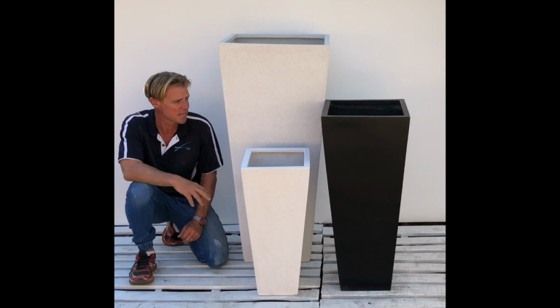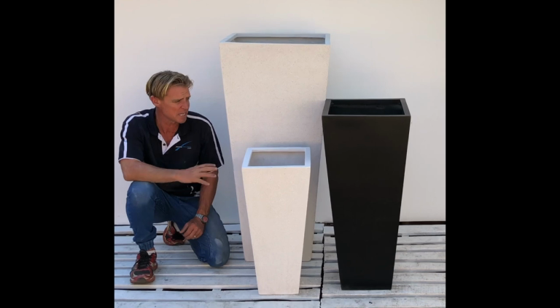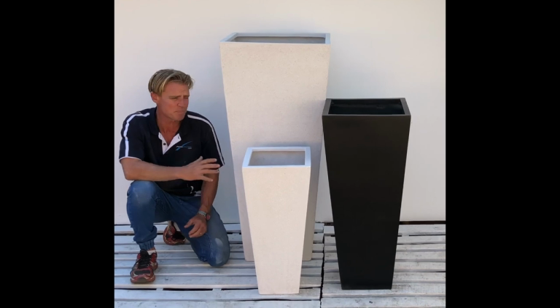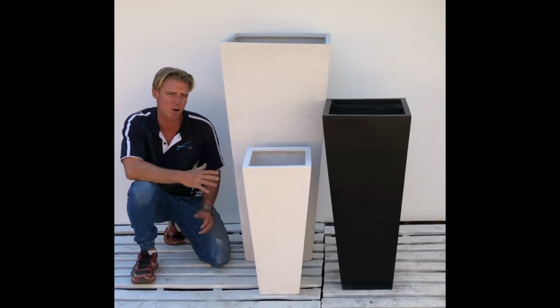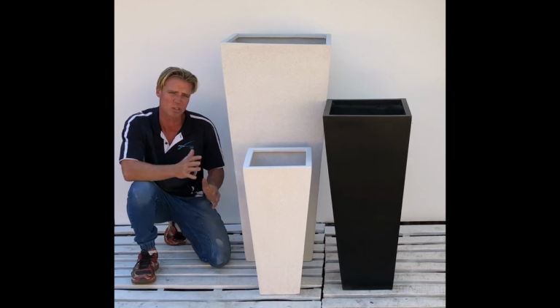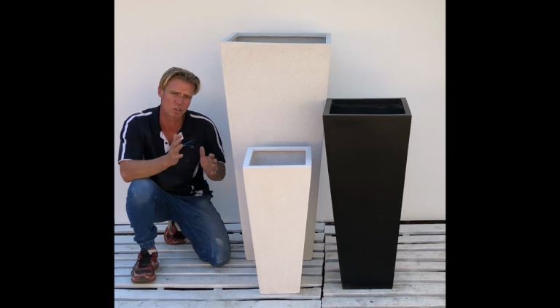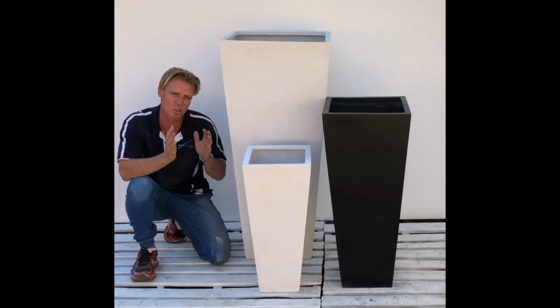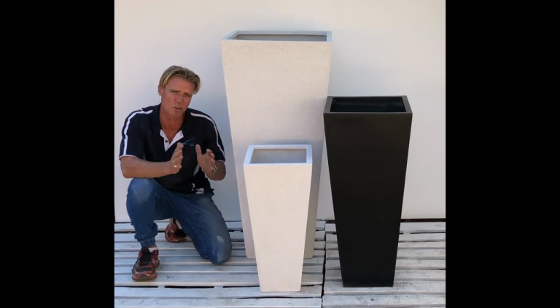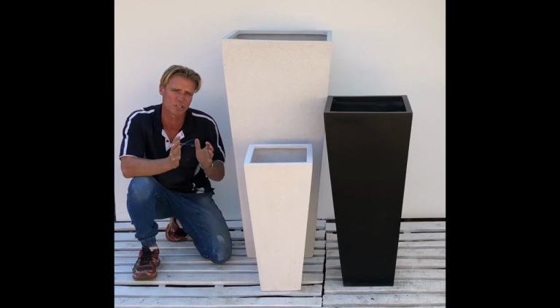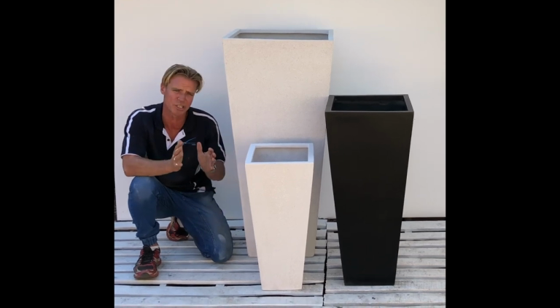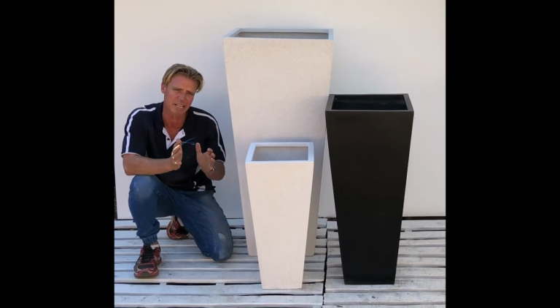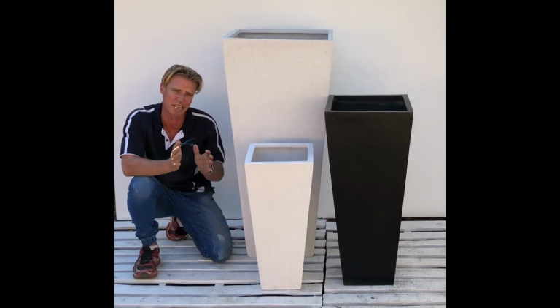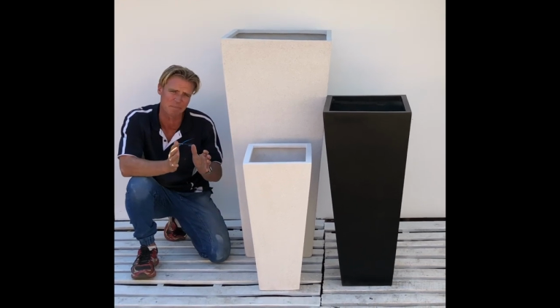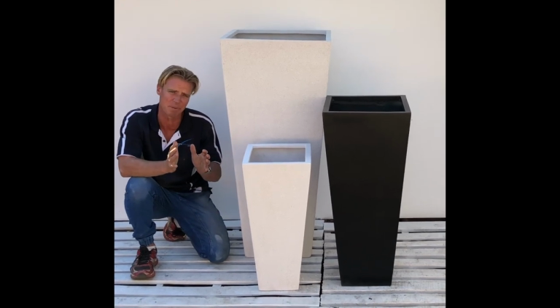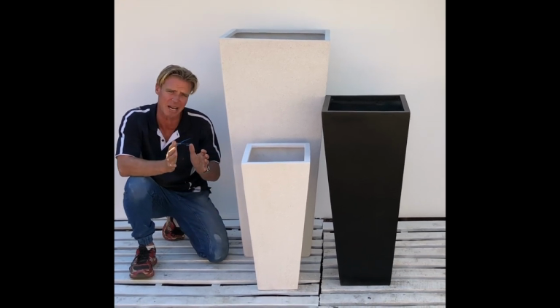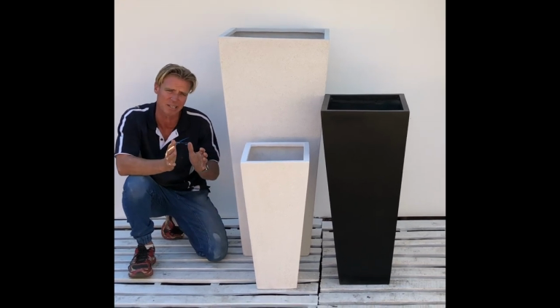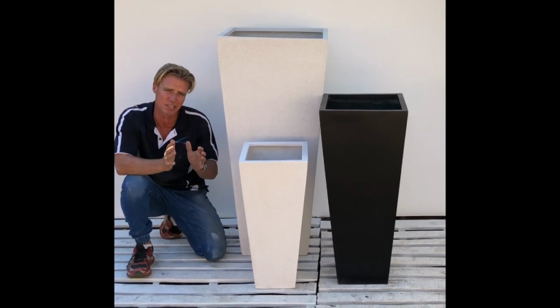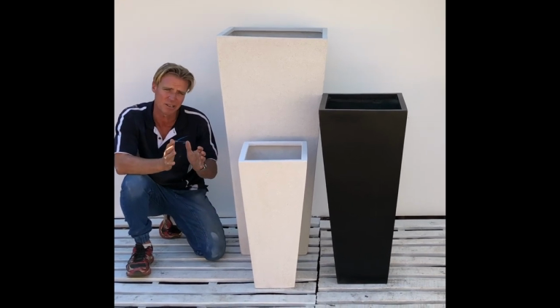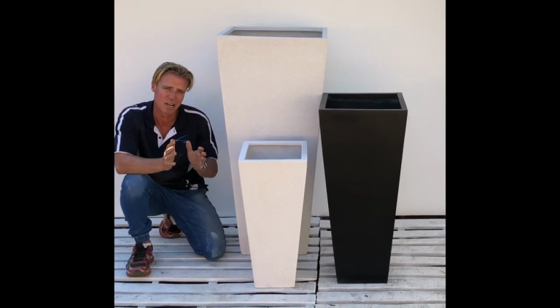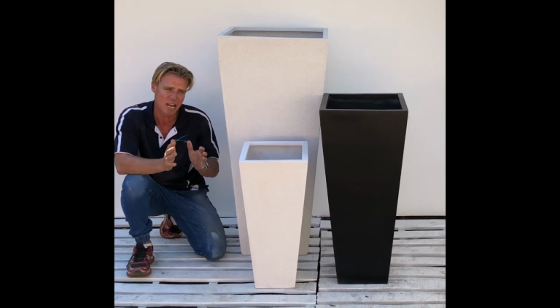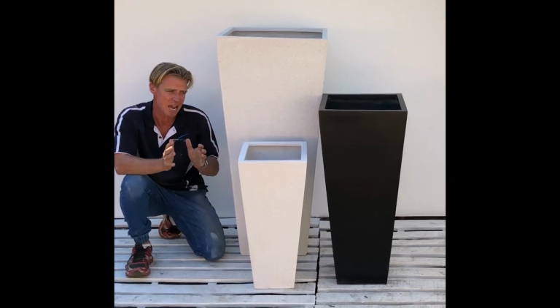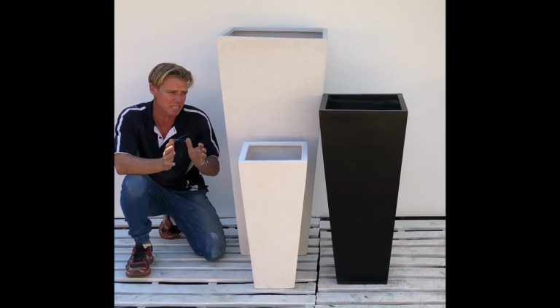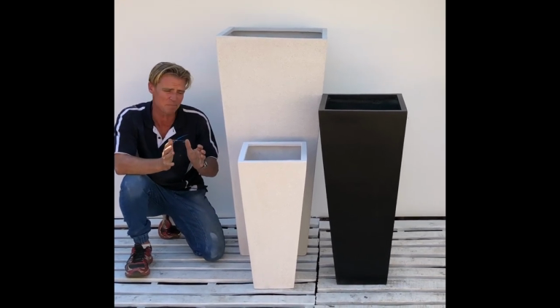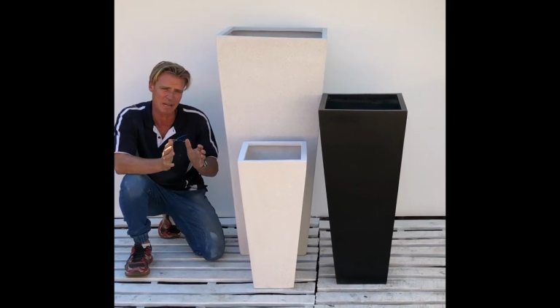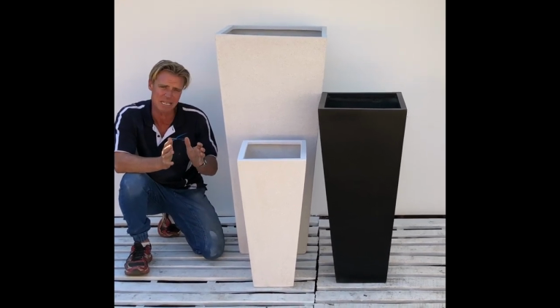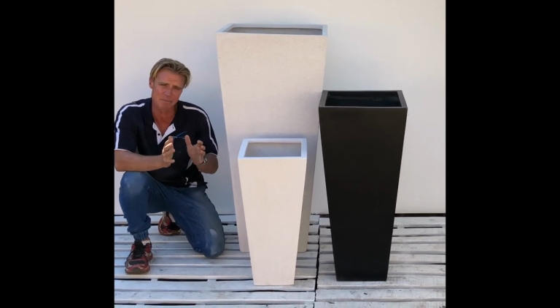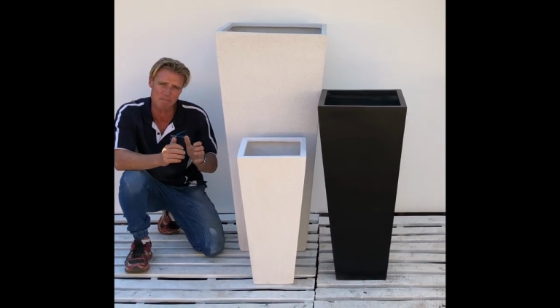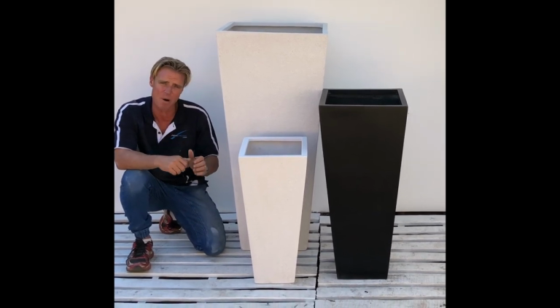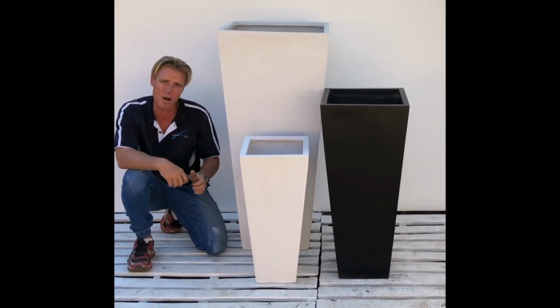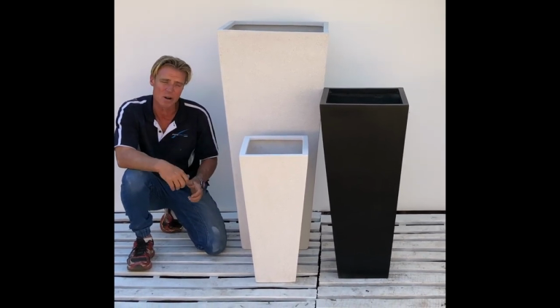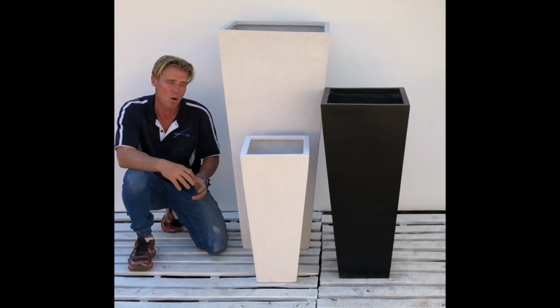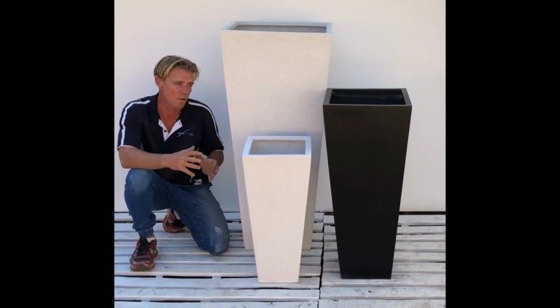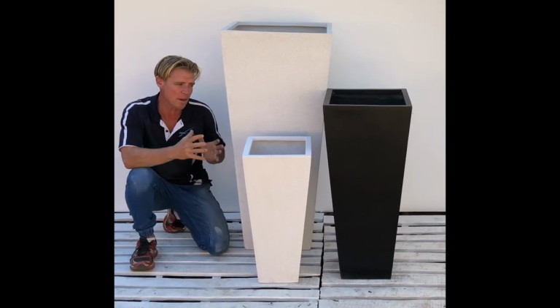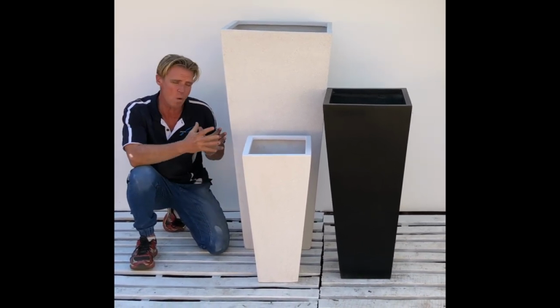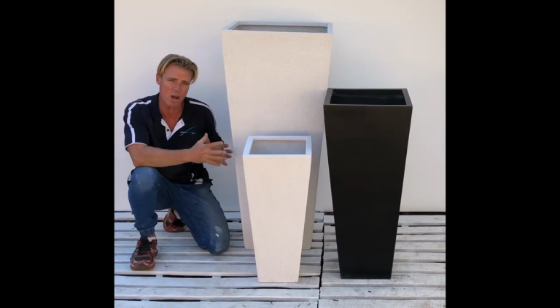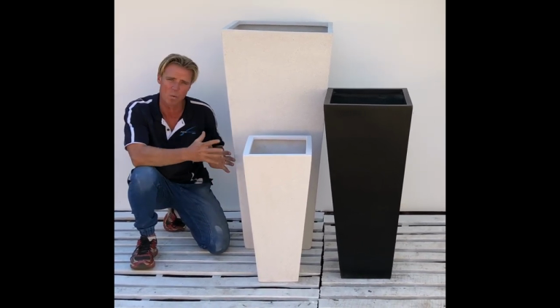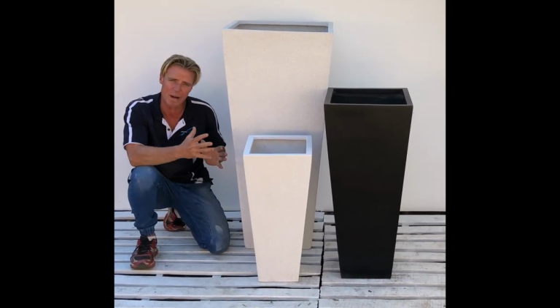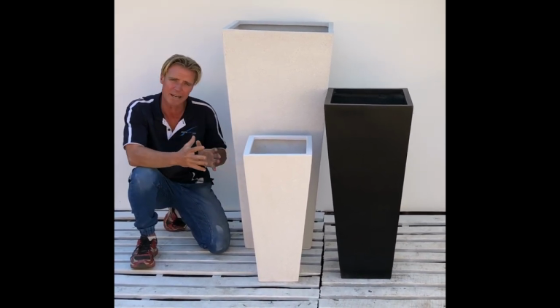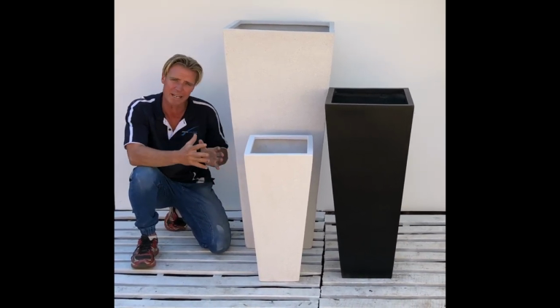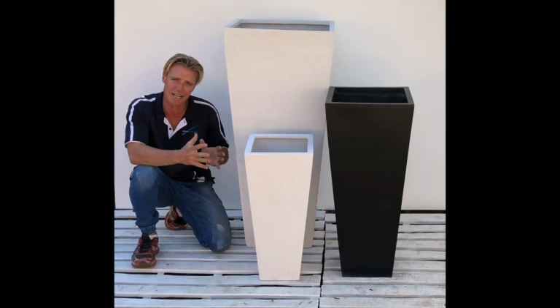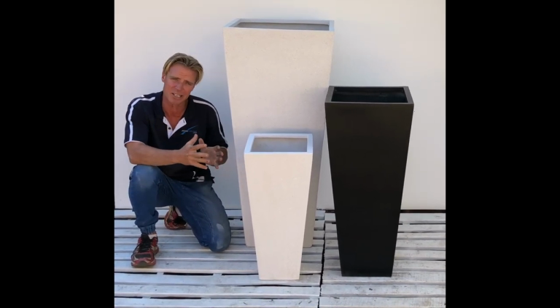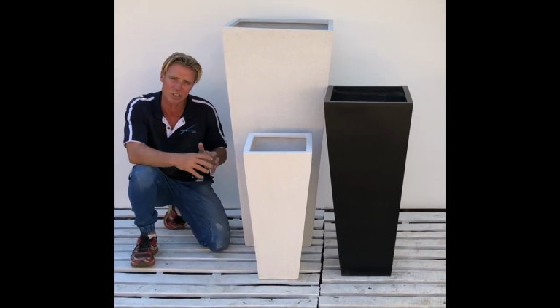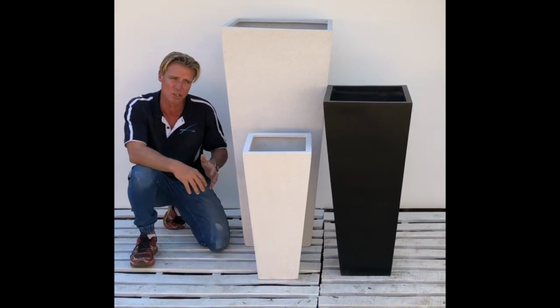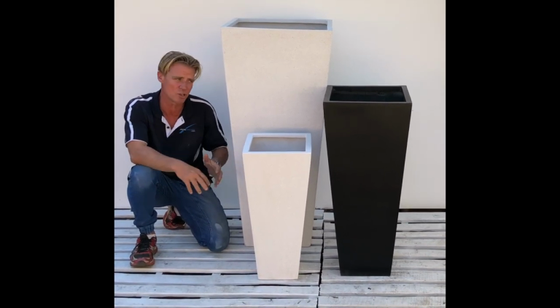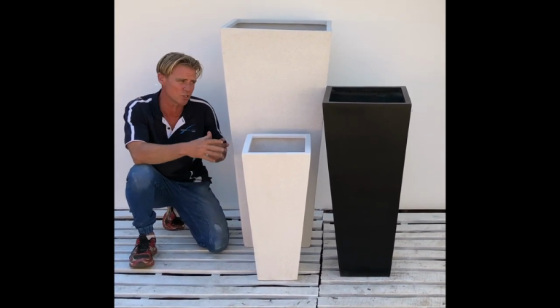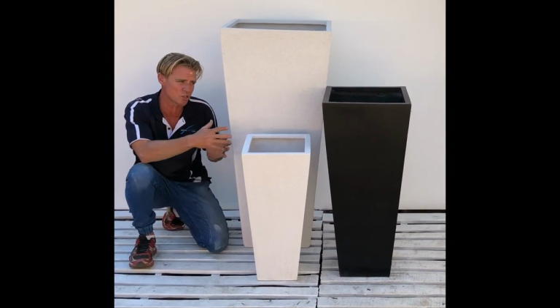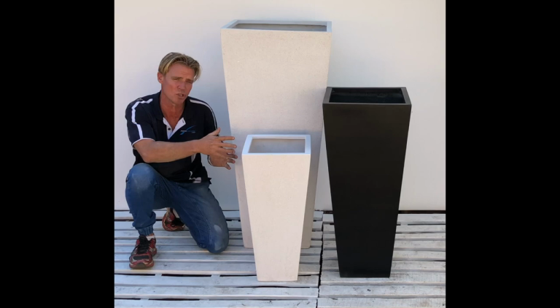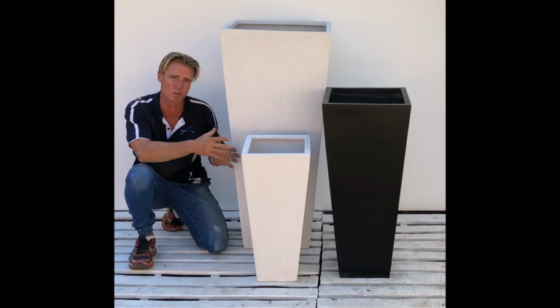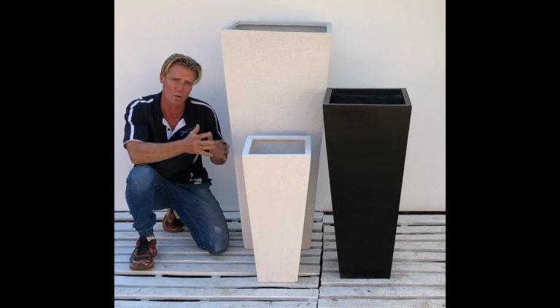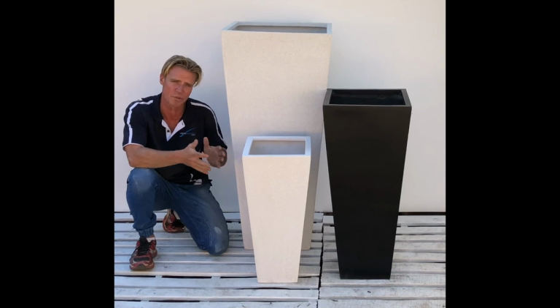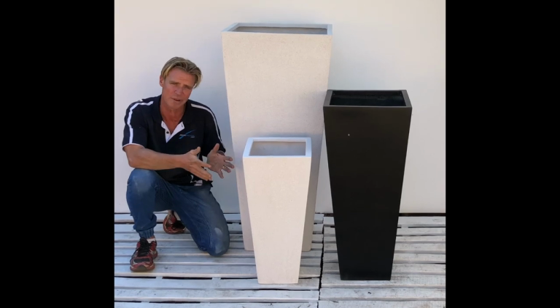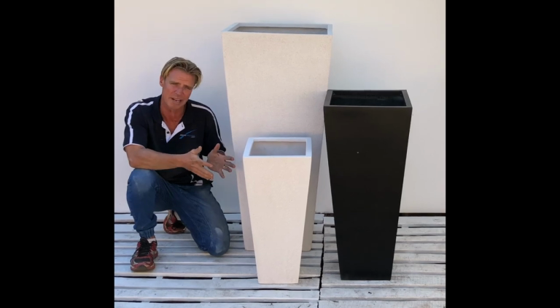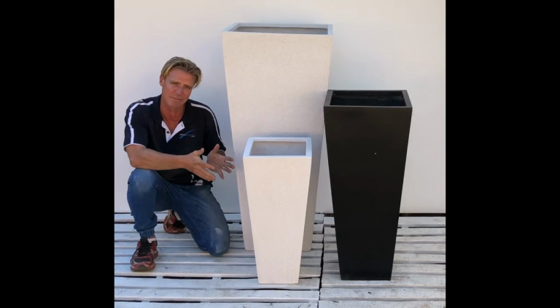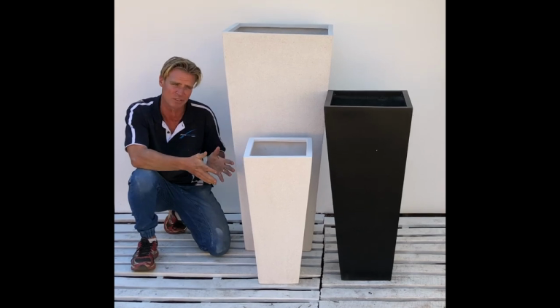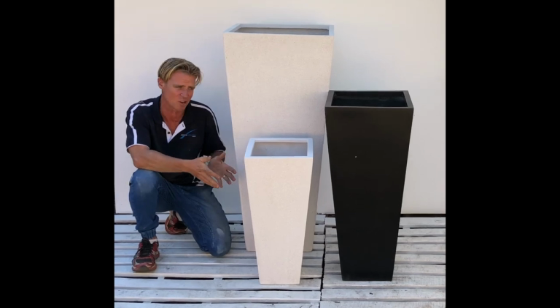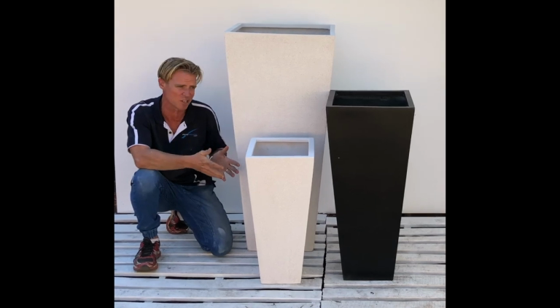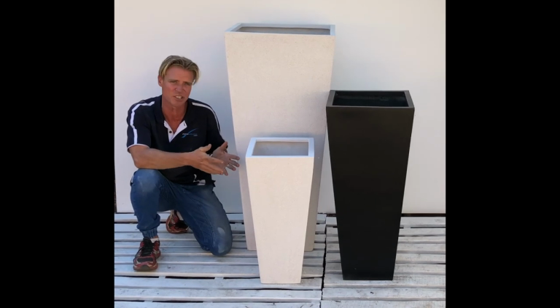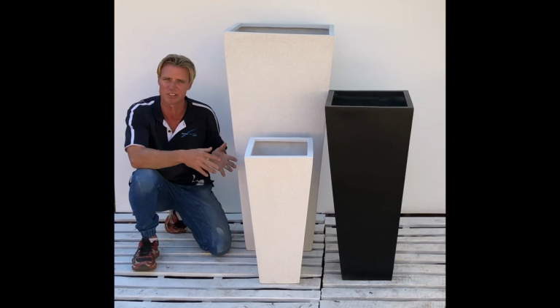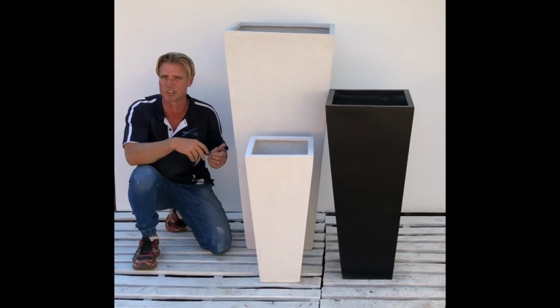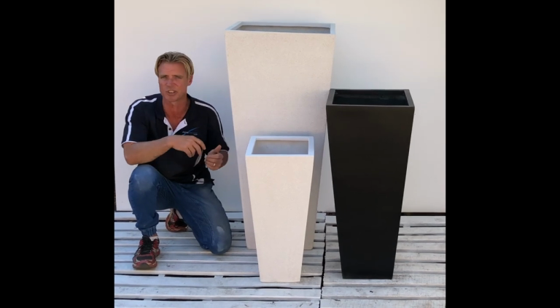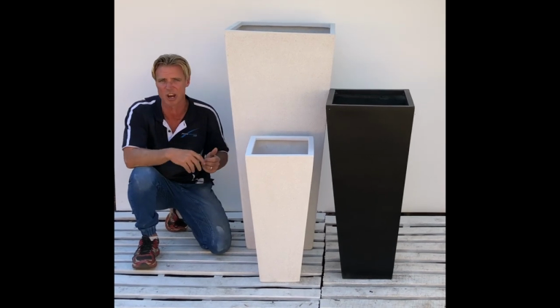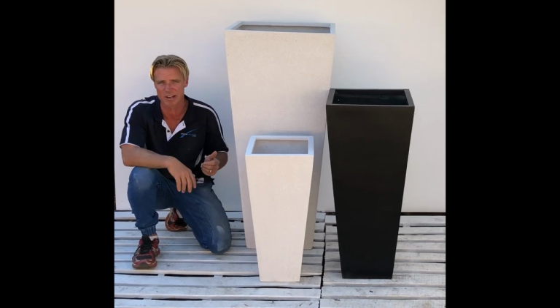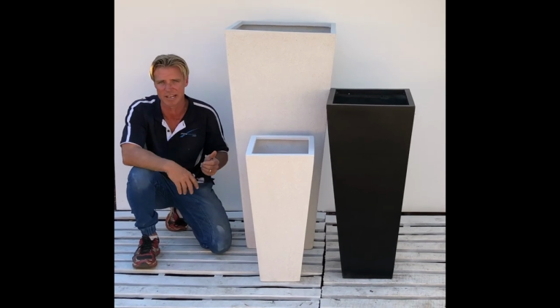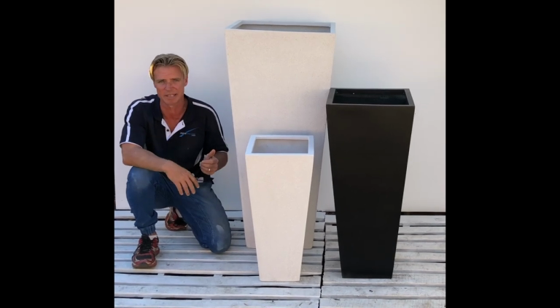These pots look good singularly planted as a placement pot, or they work well in a cluster using two or three different sizes, as shown here.